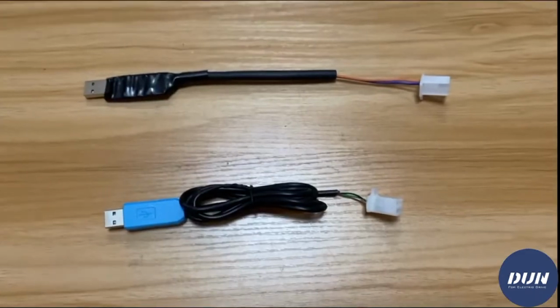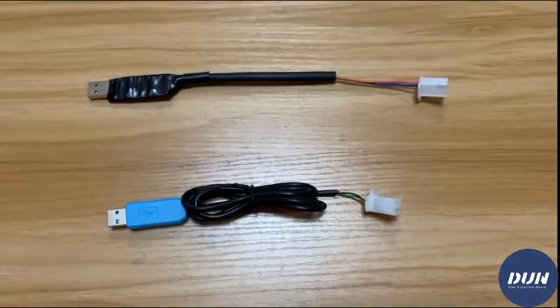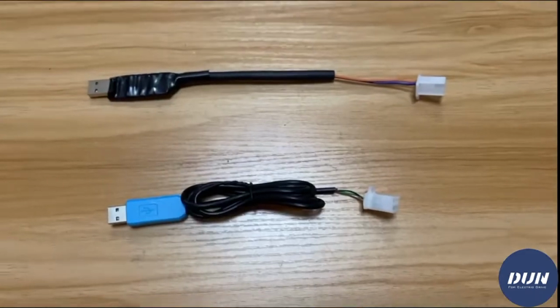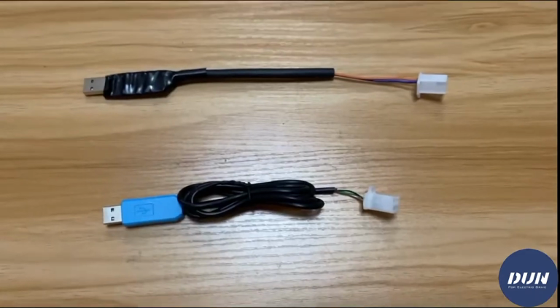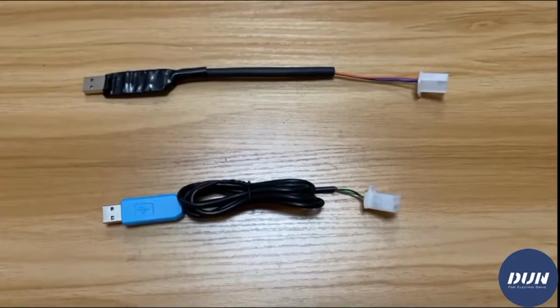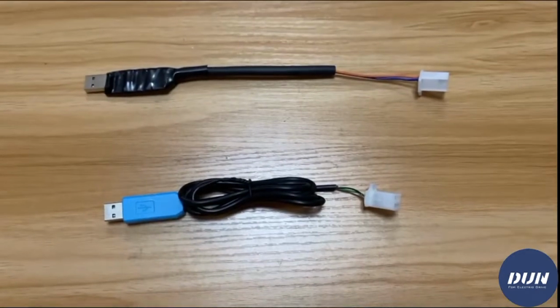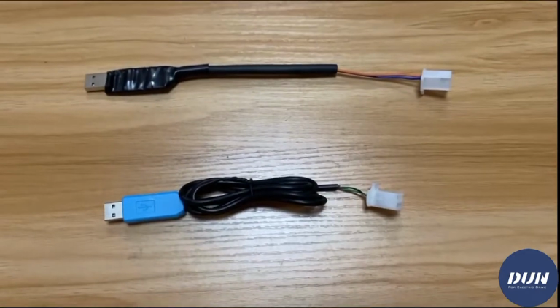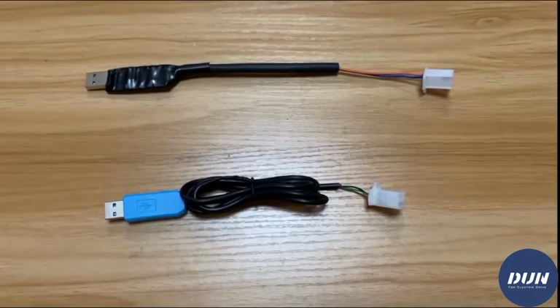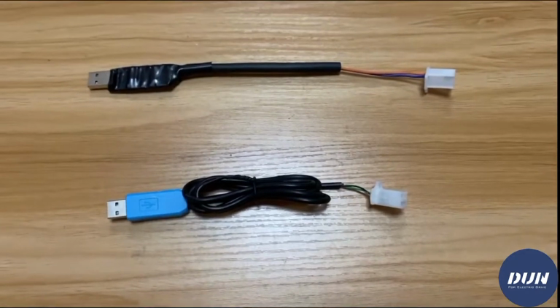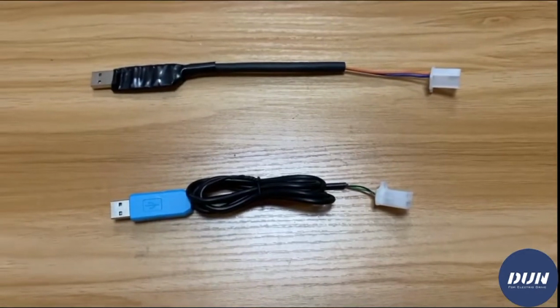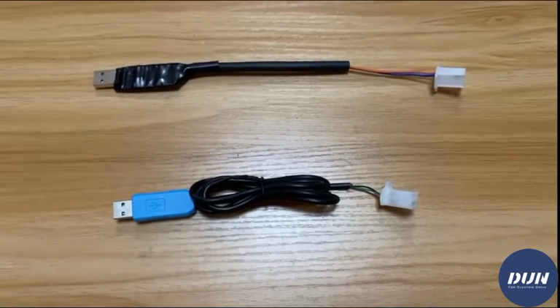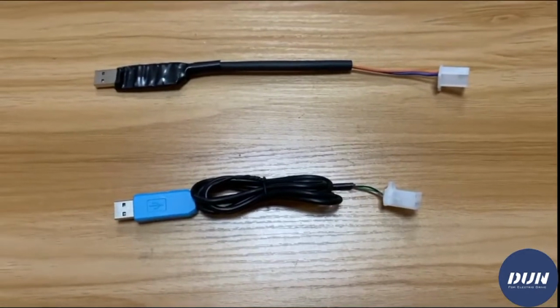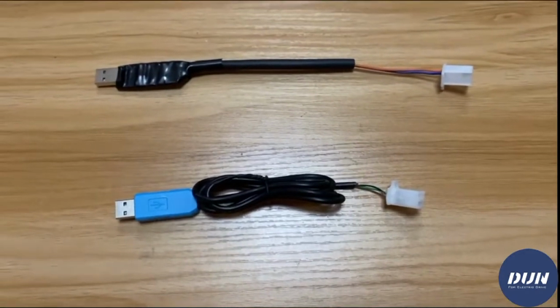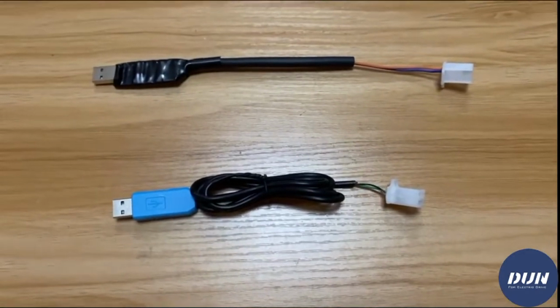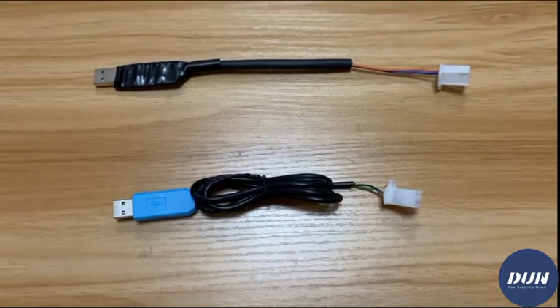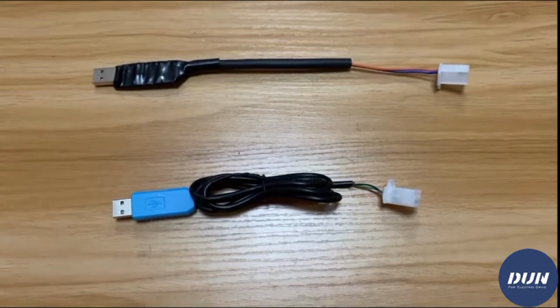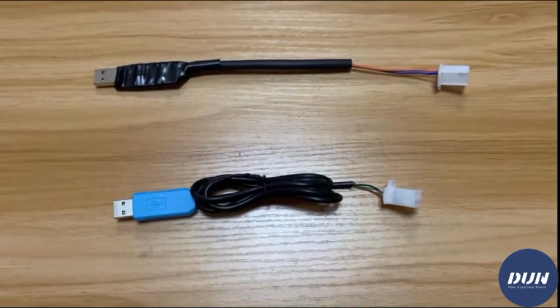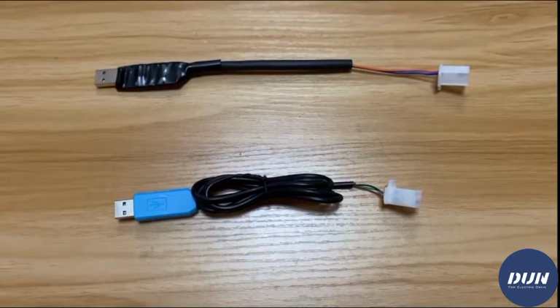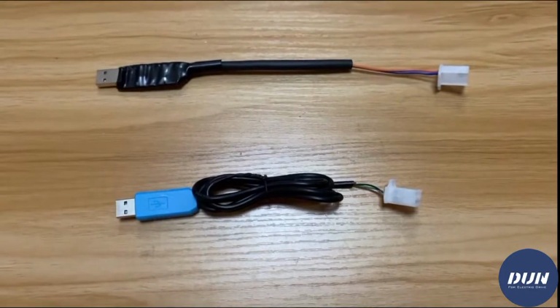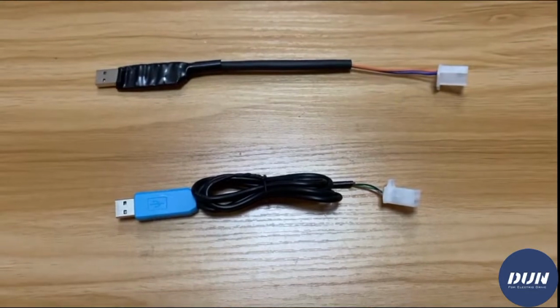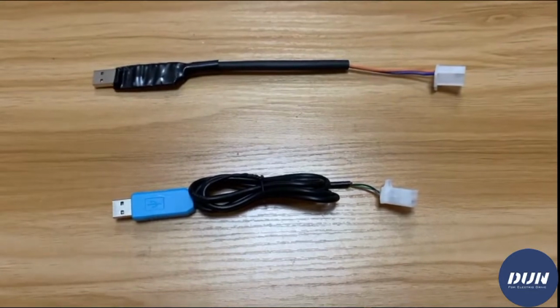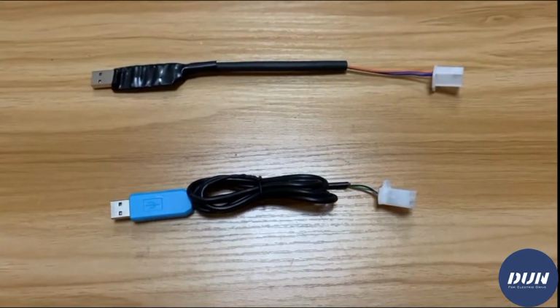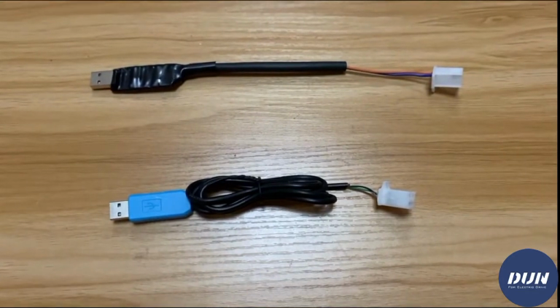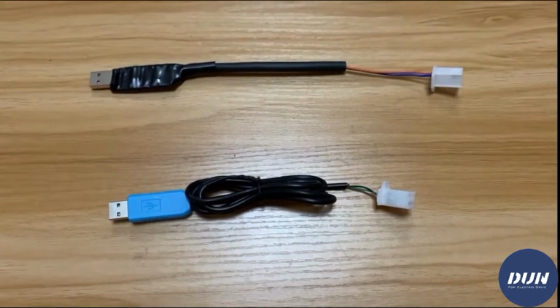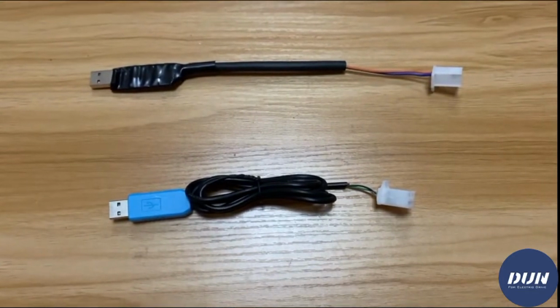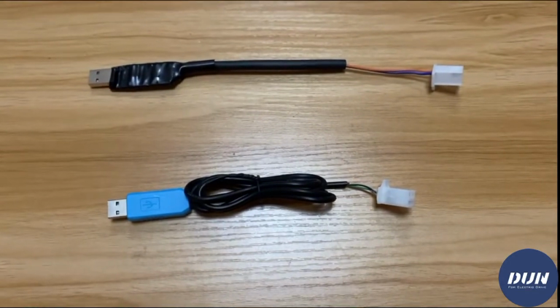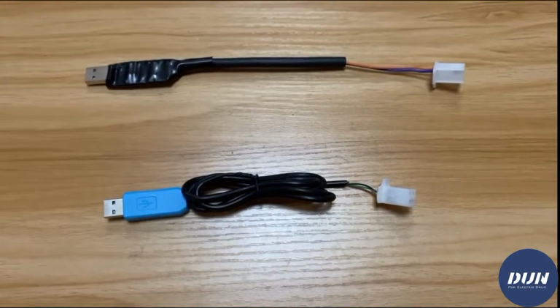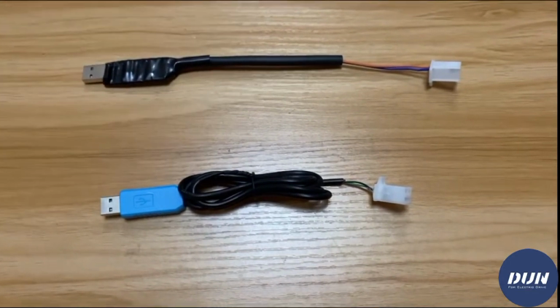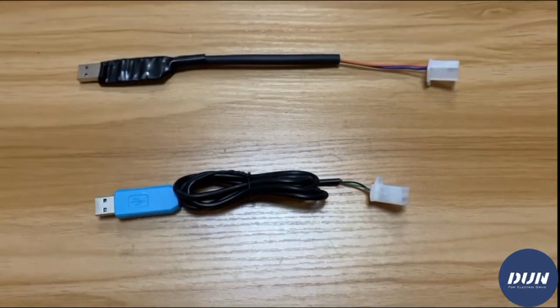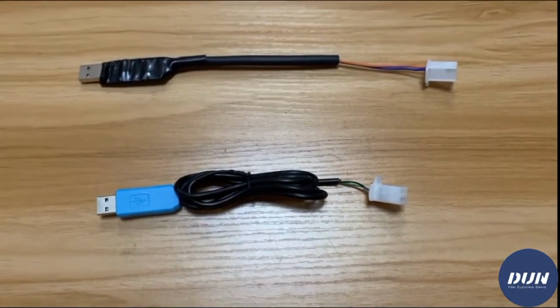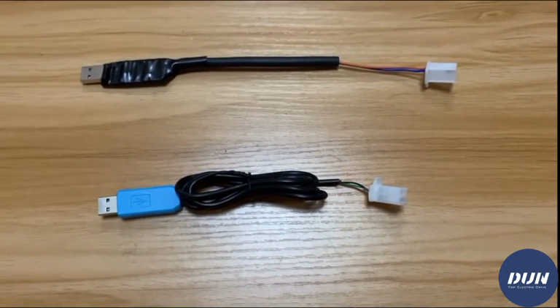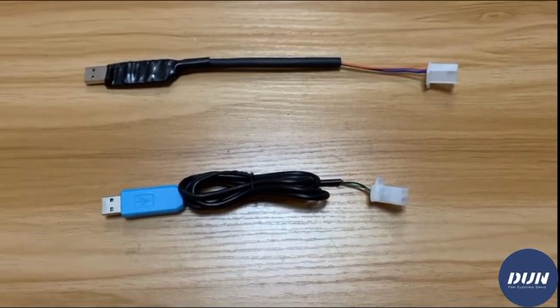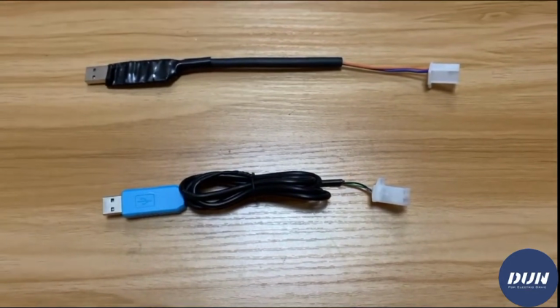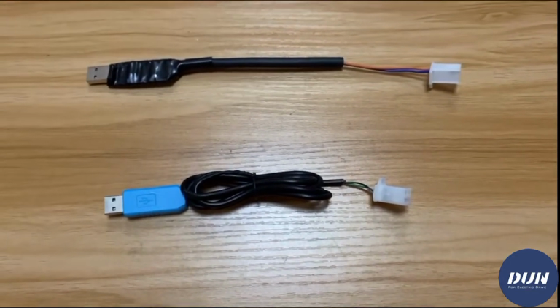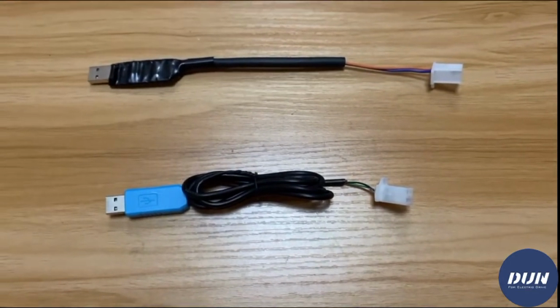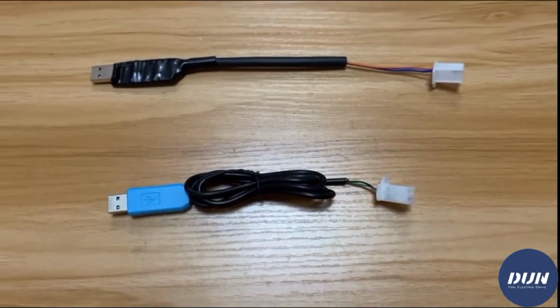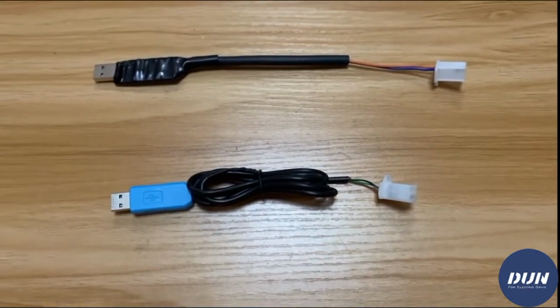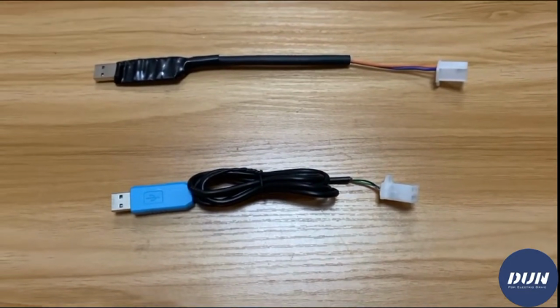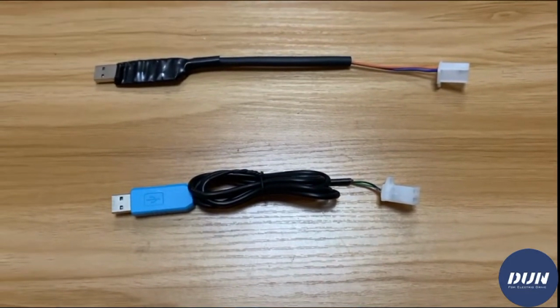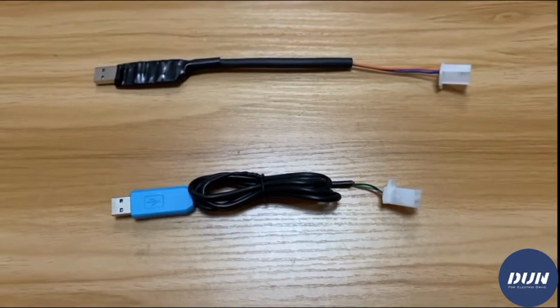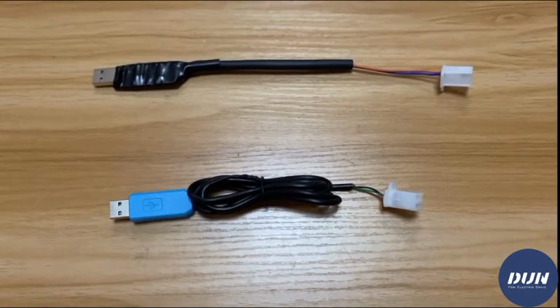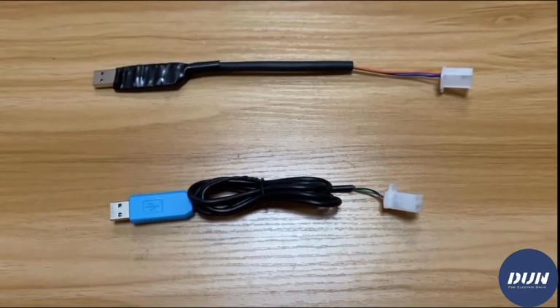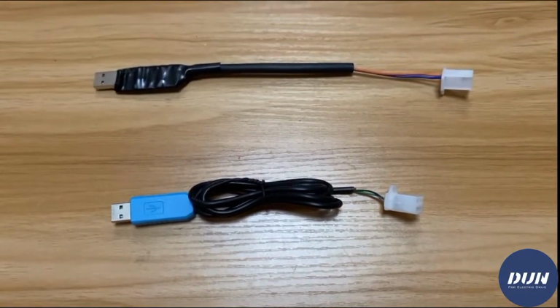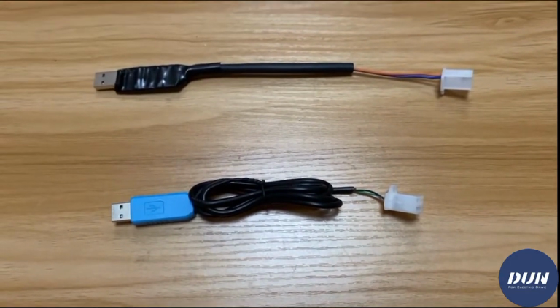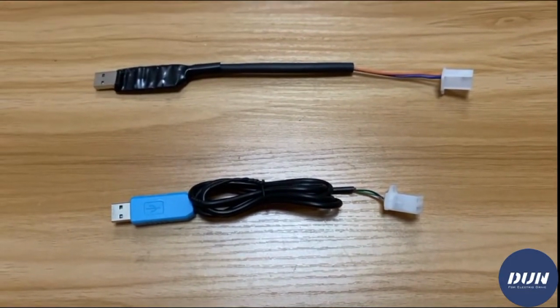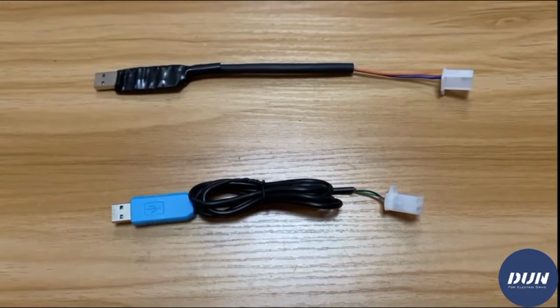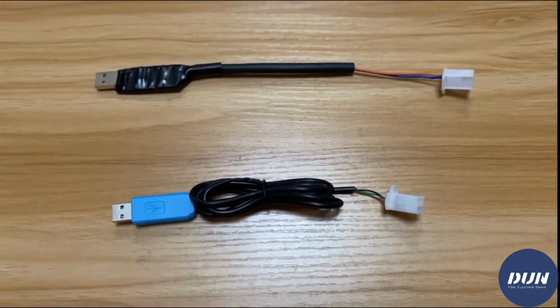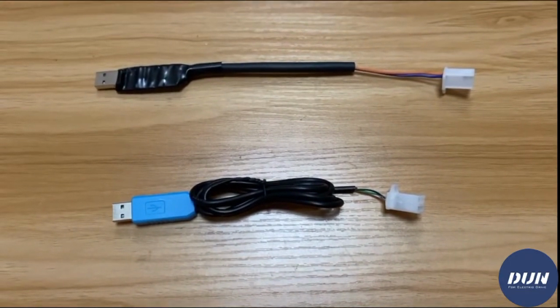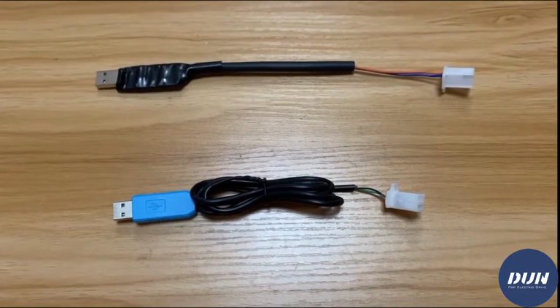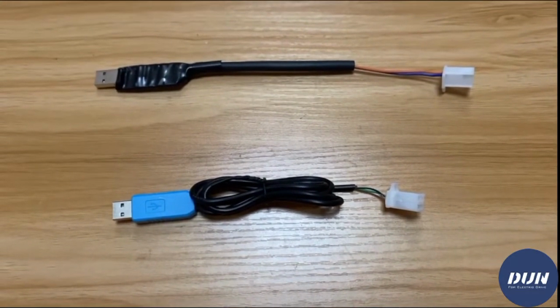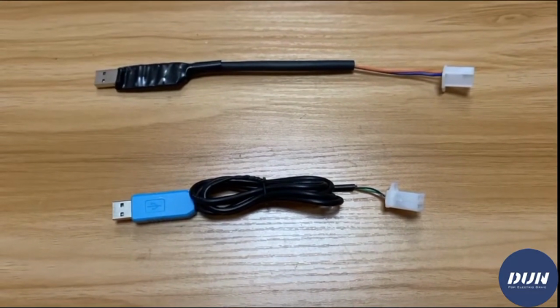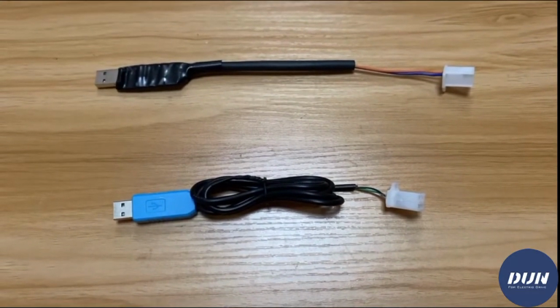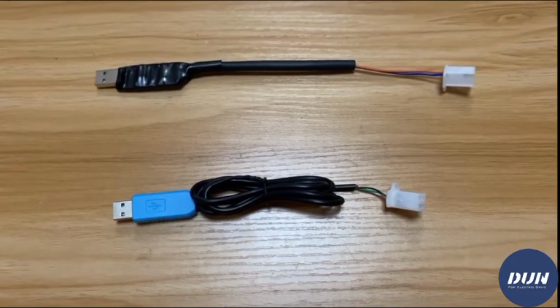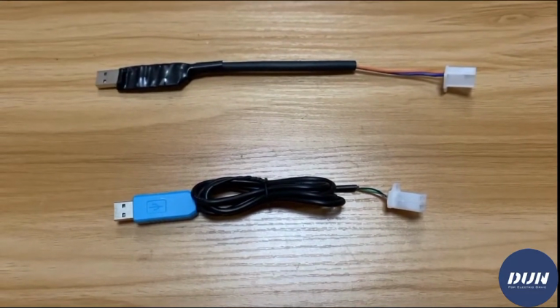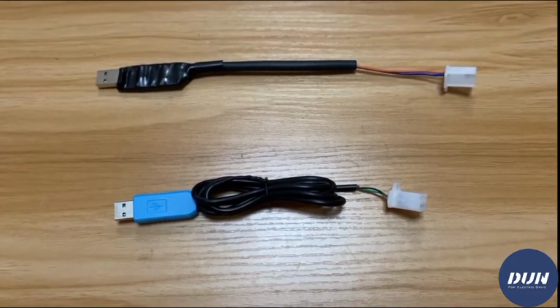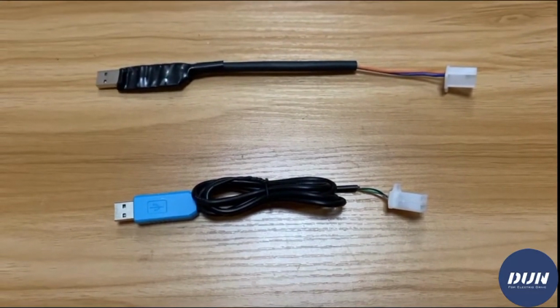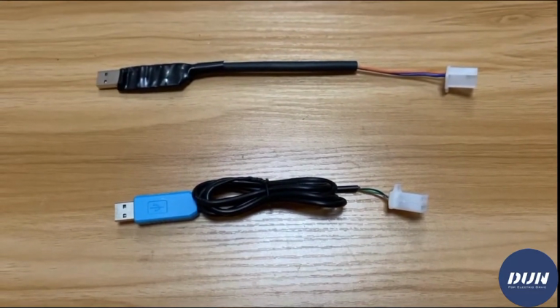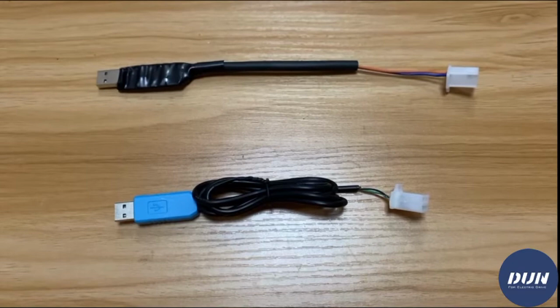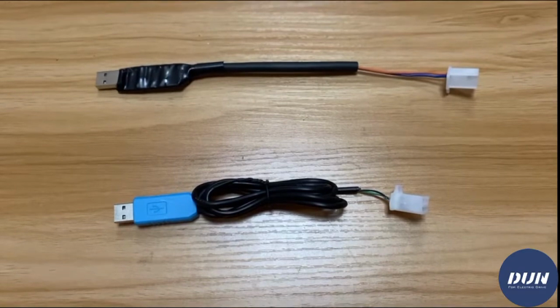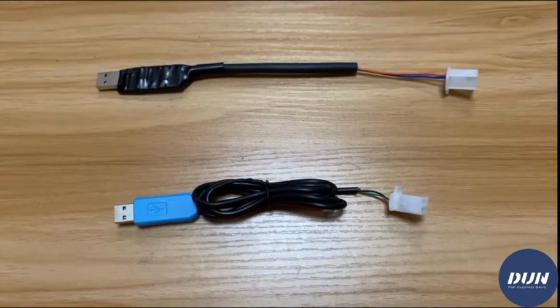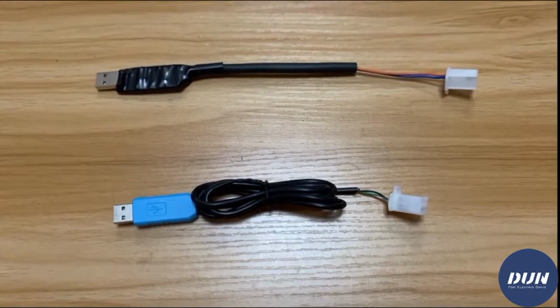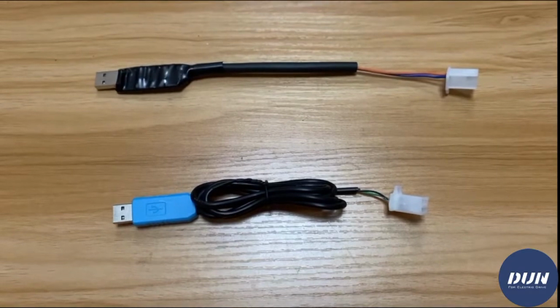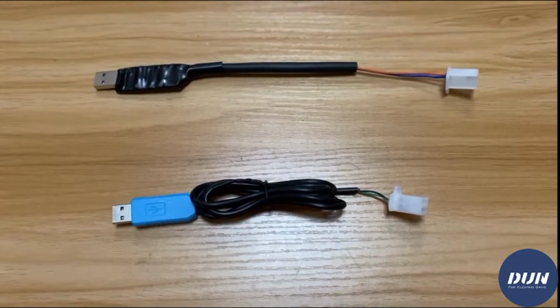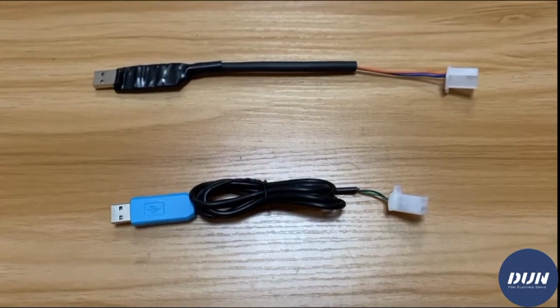For Voto controller, there are two versions of USB cable: CAN version and NO CAN version.